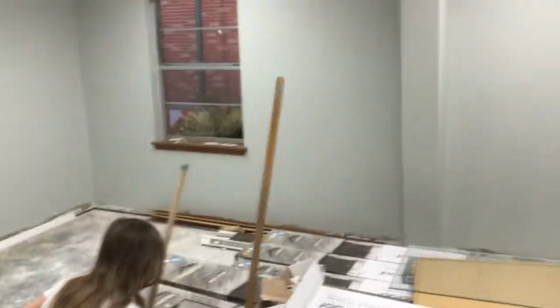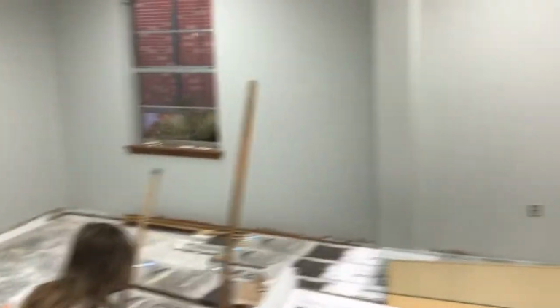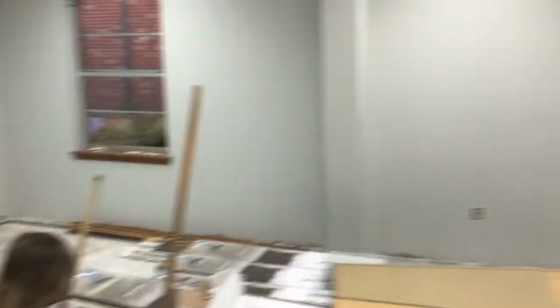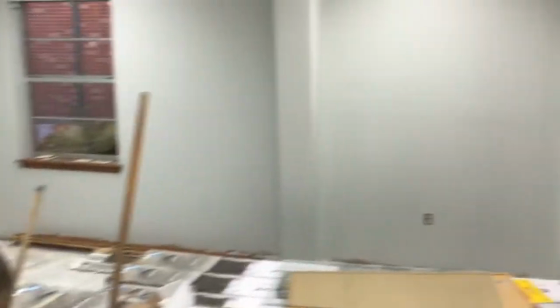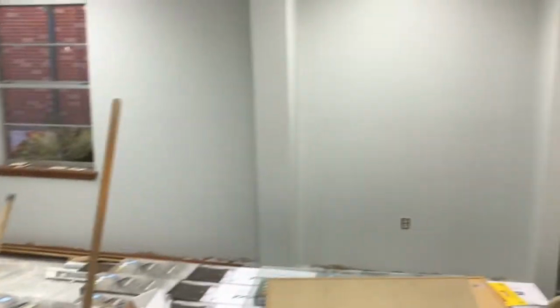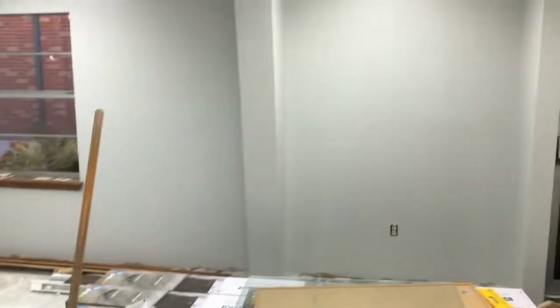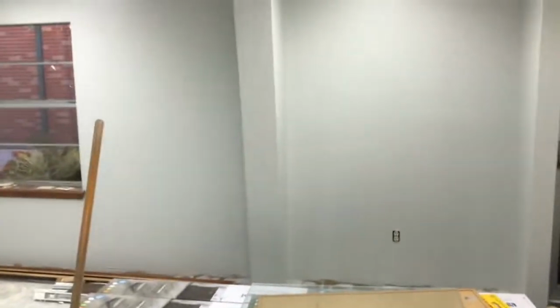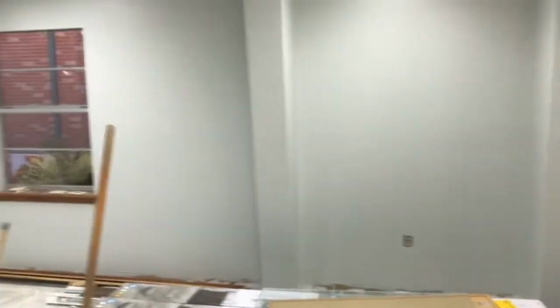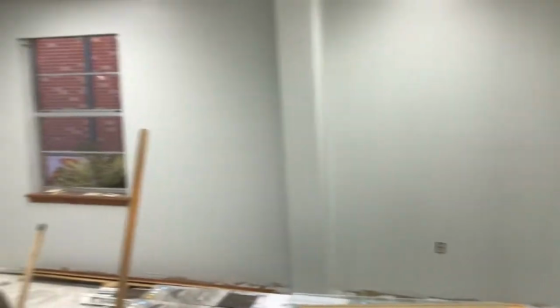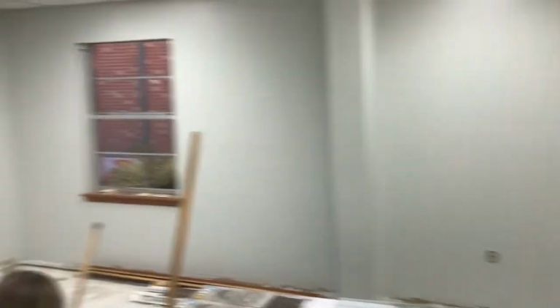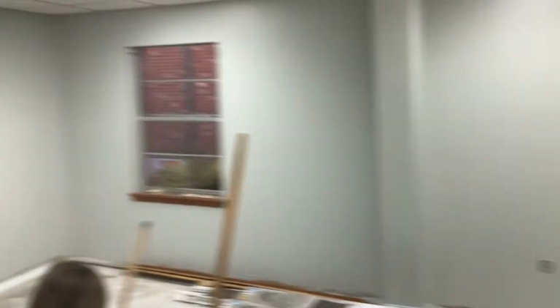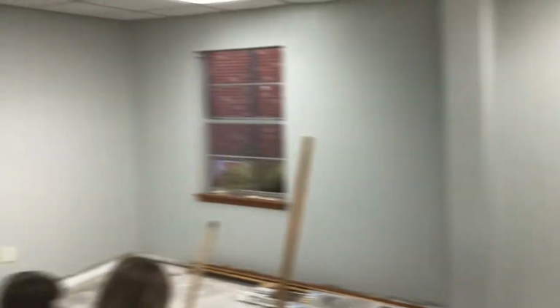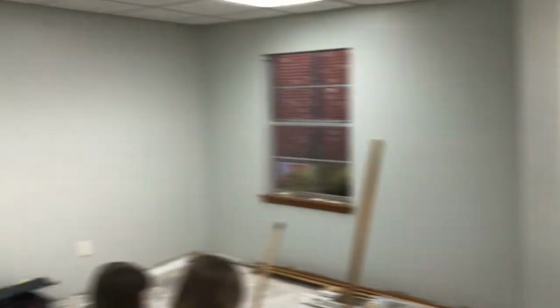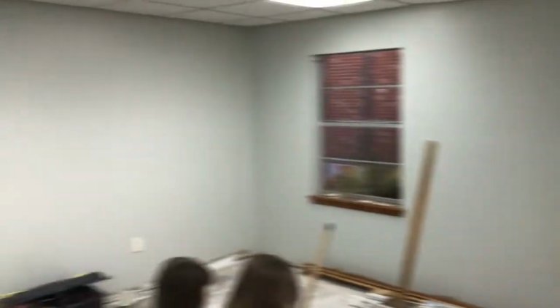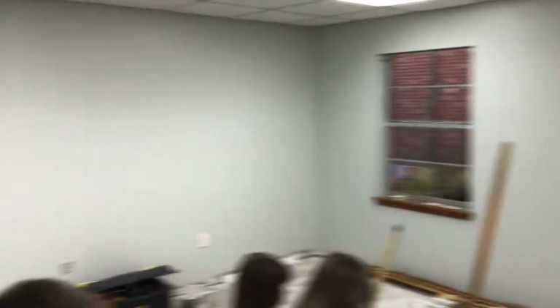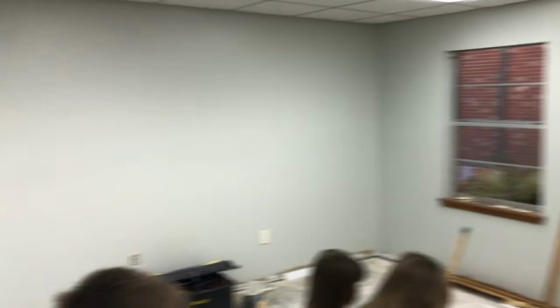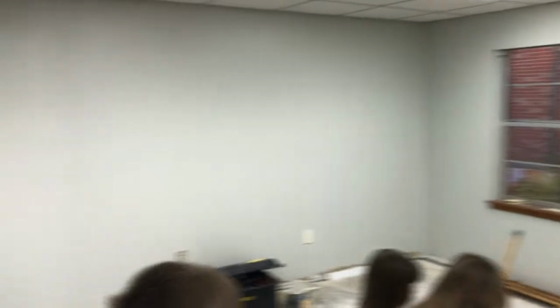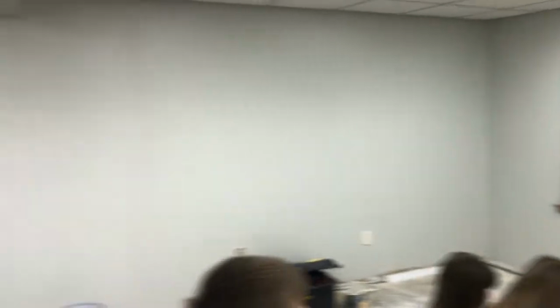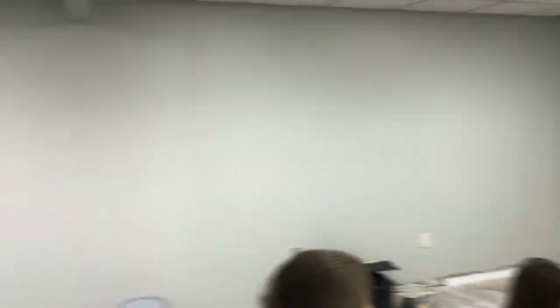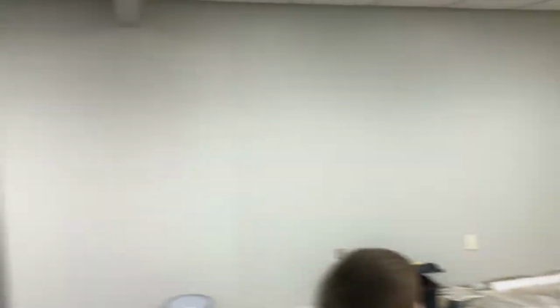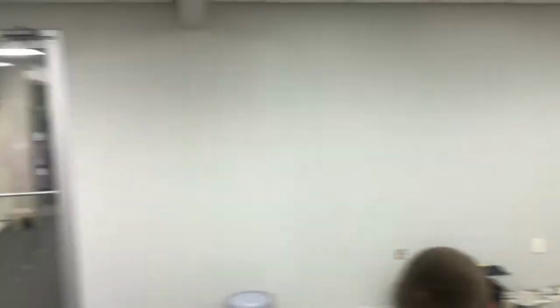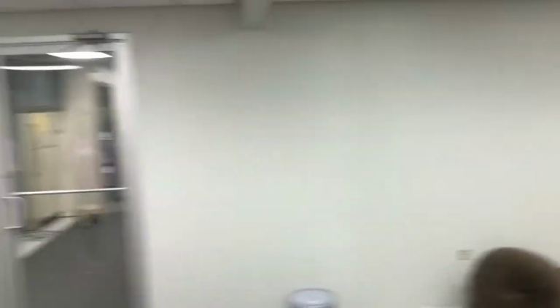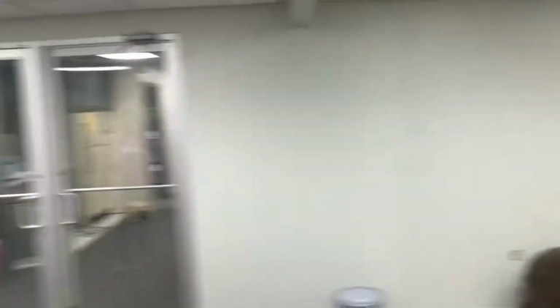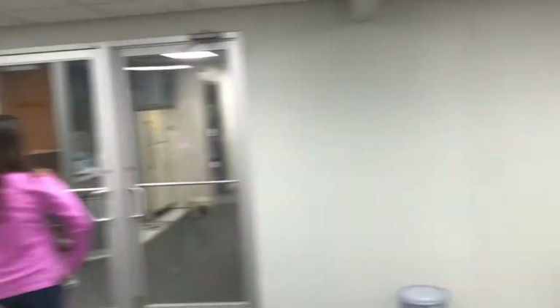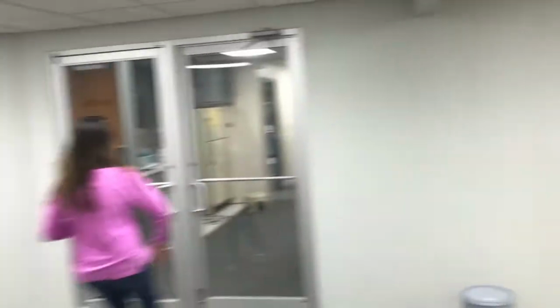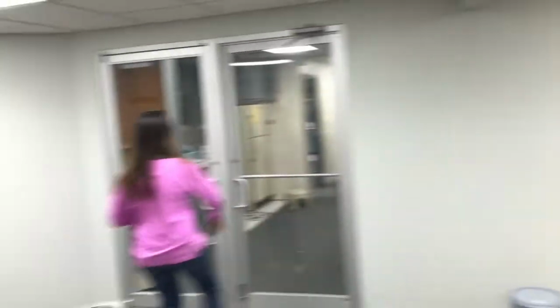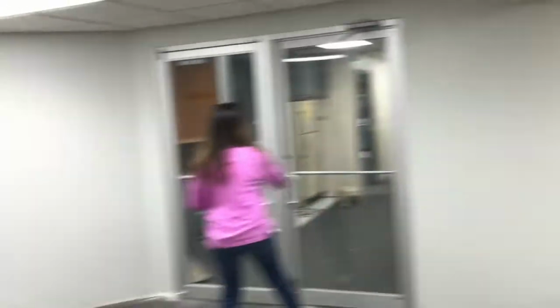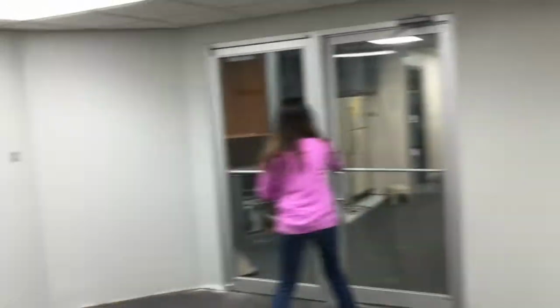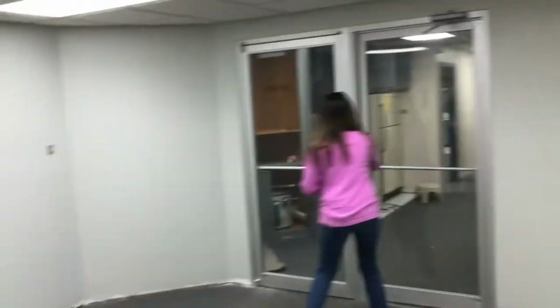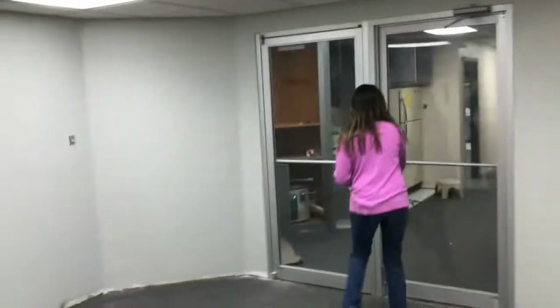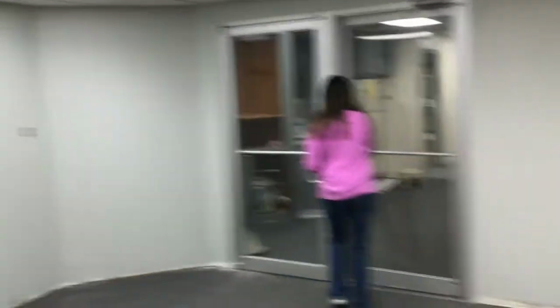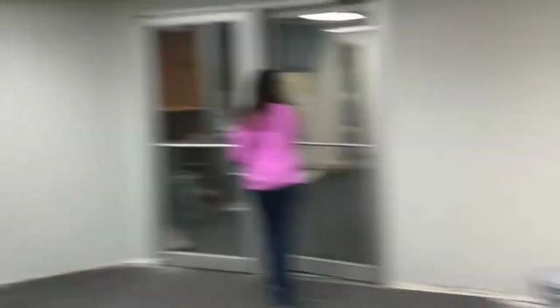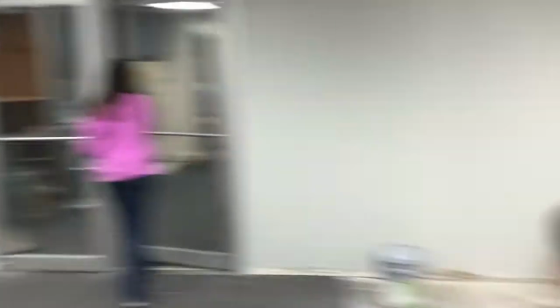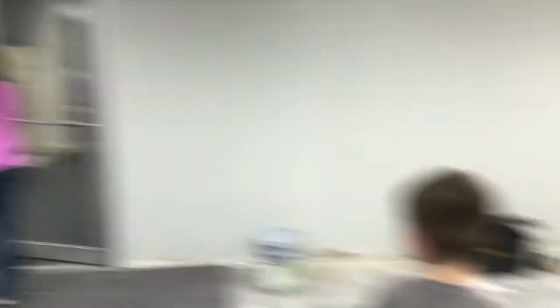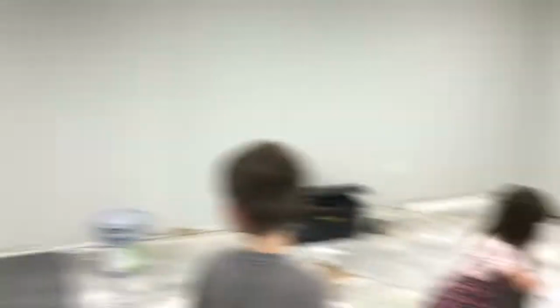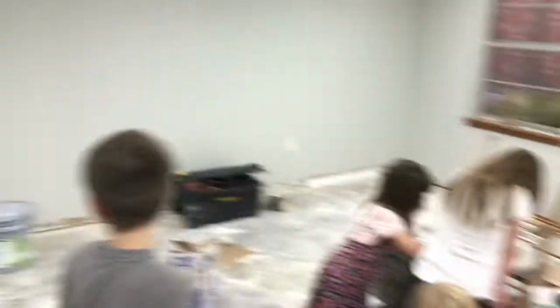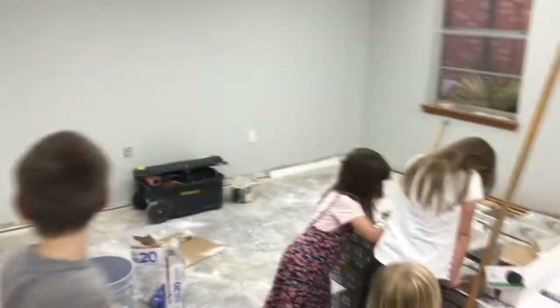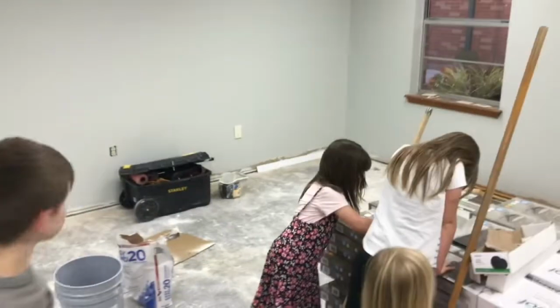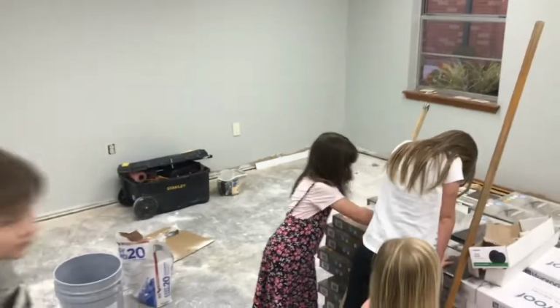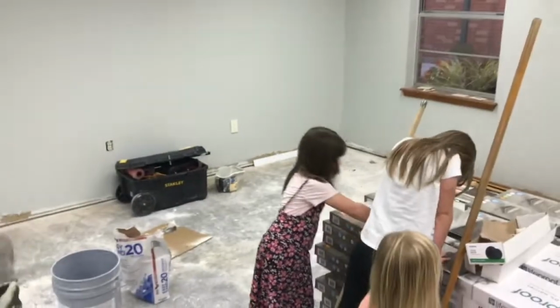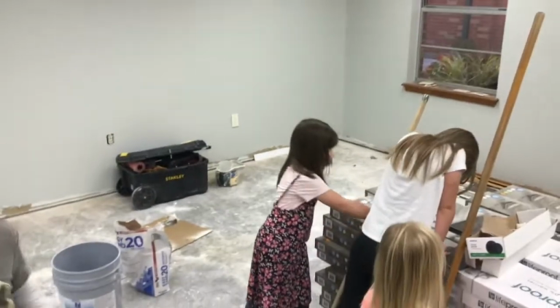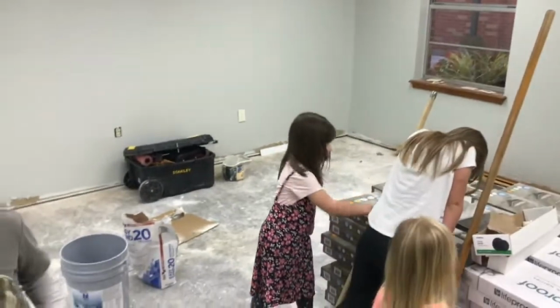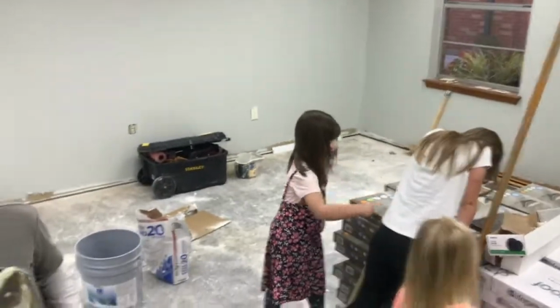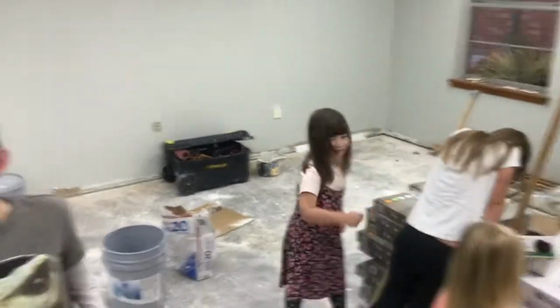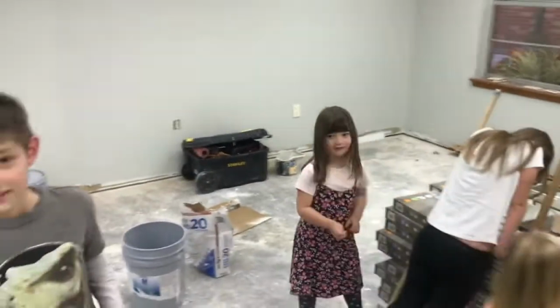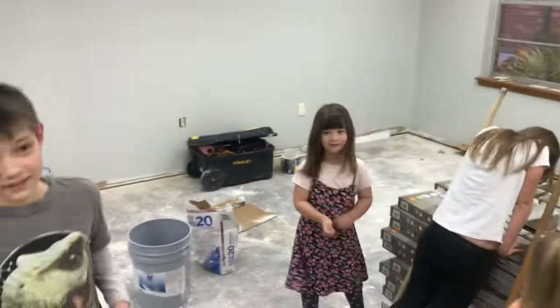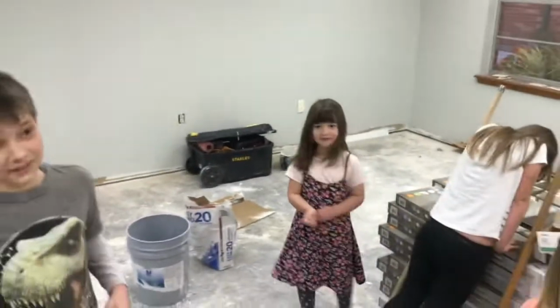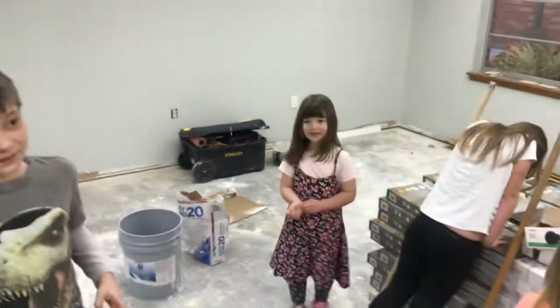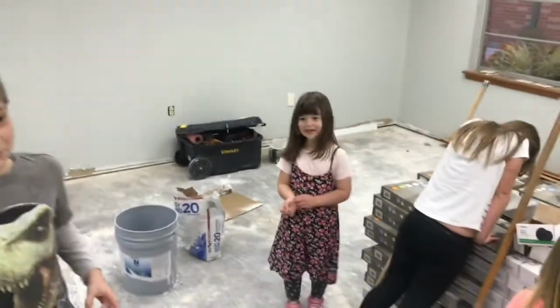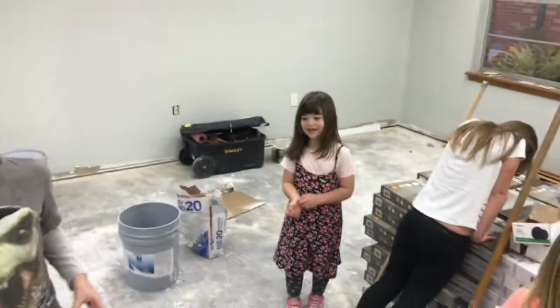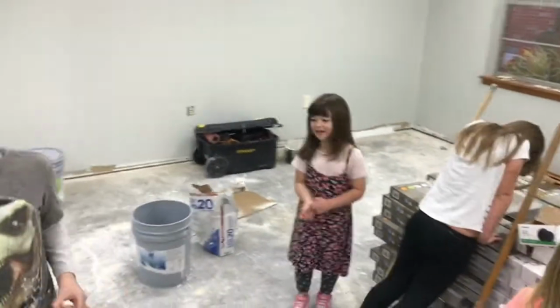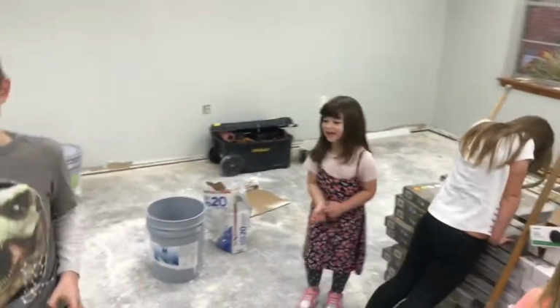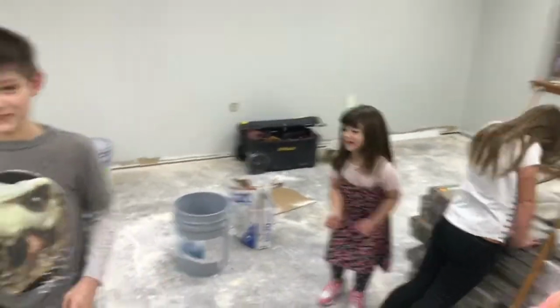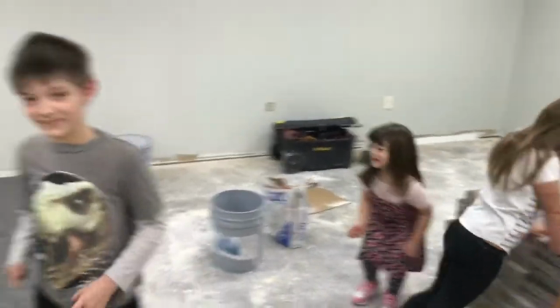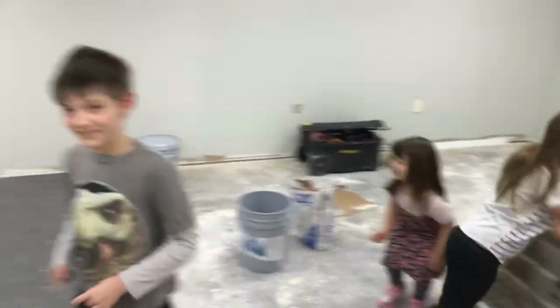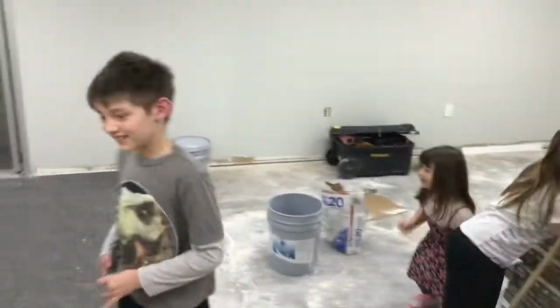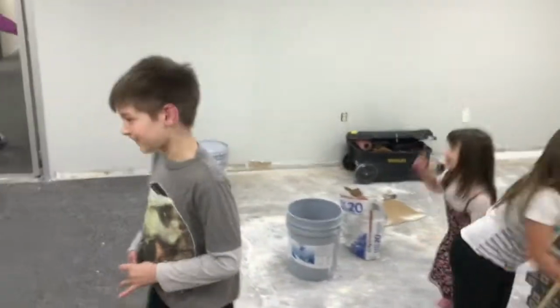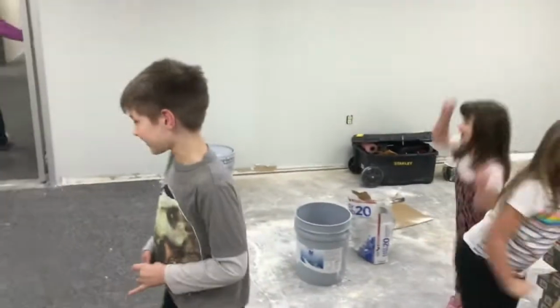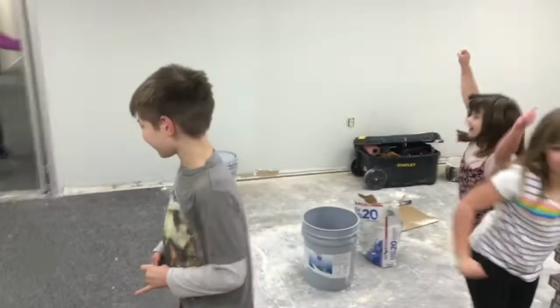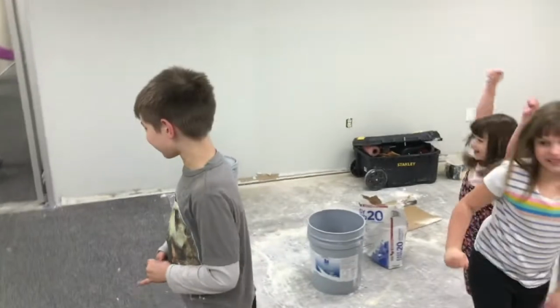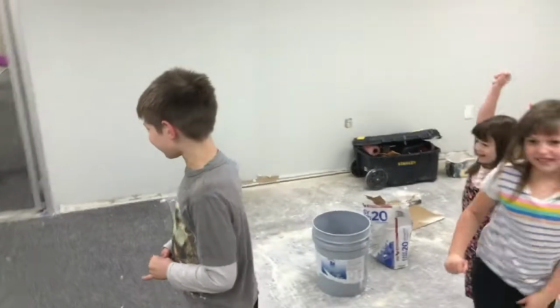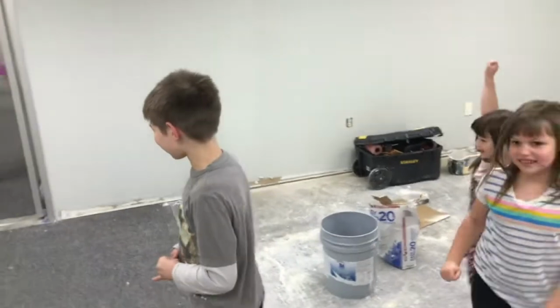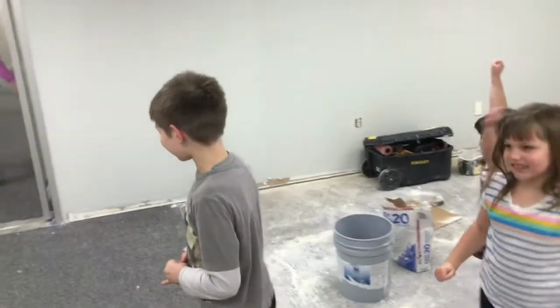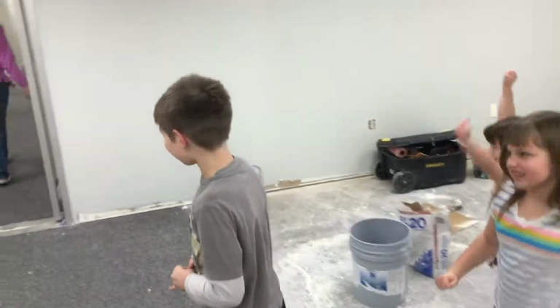What do you guys think of the new colors? Do y'all like them? Yeah. All right. You guys ready to take us on a little tour? Let's walk down and we'll go on a tour.